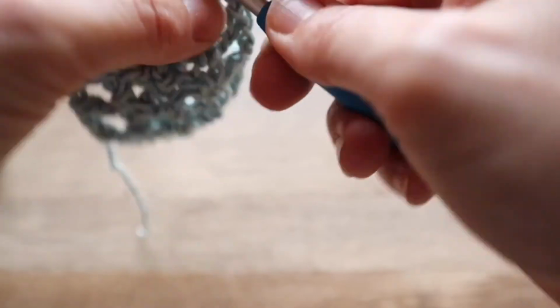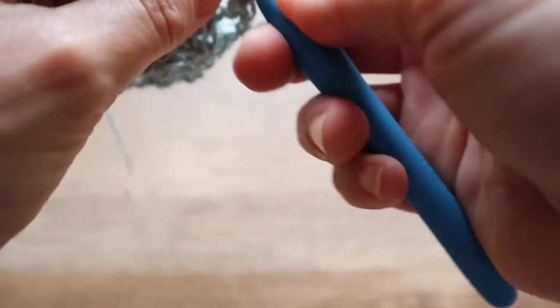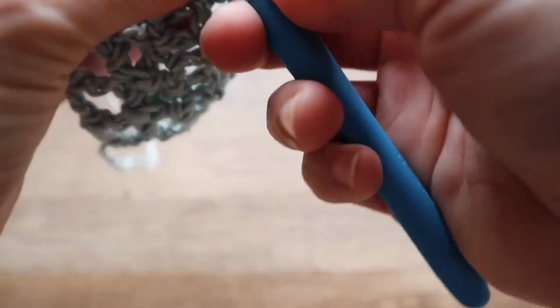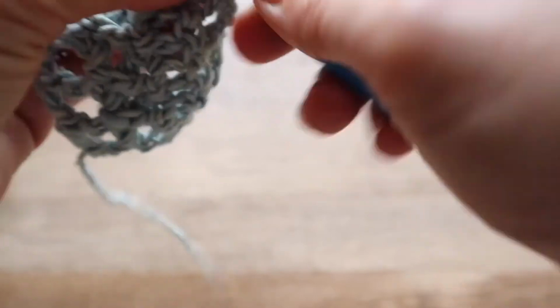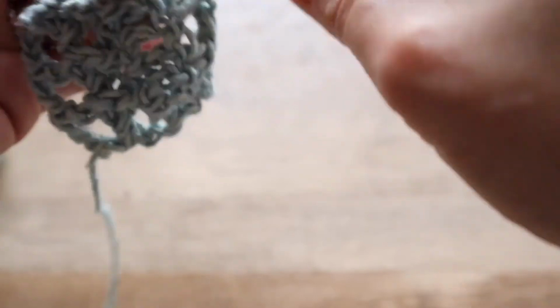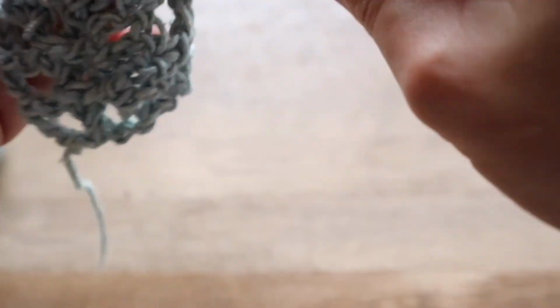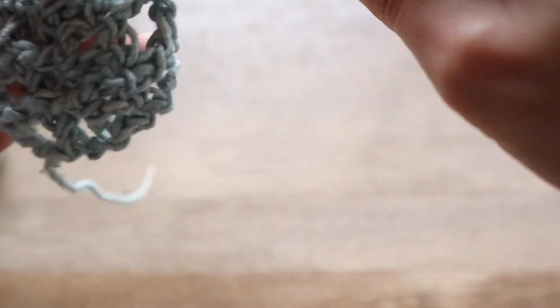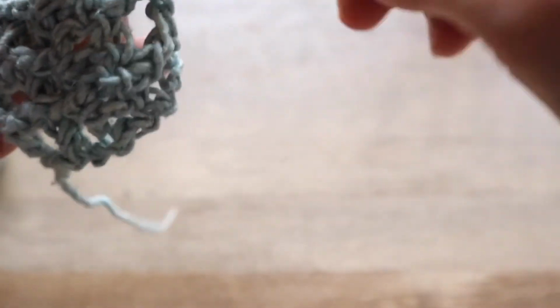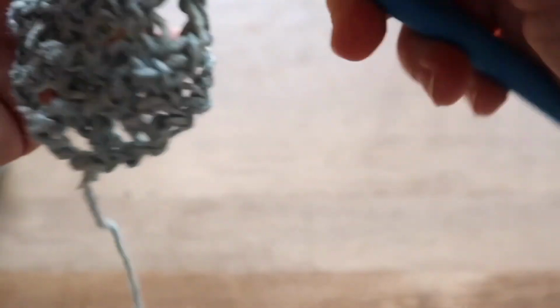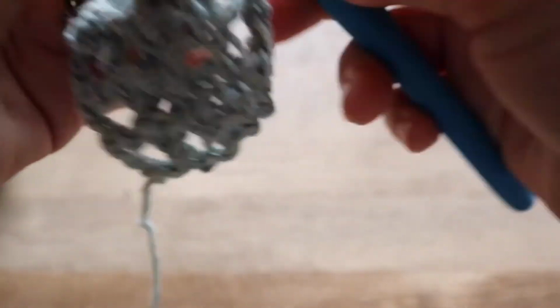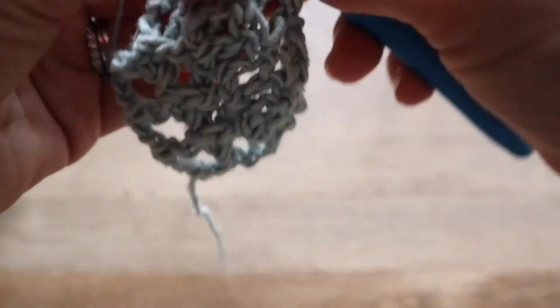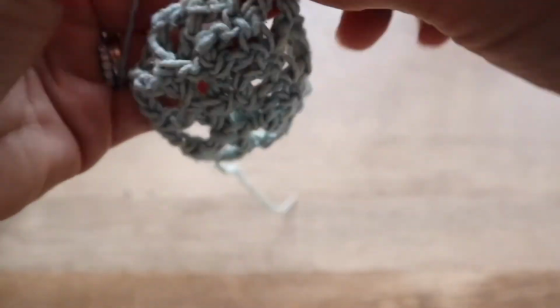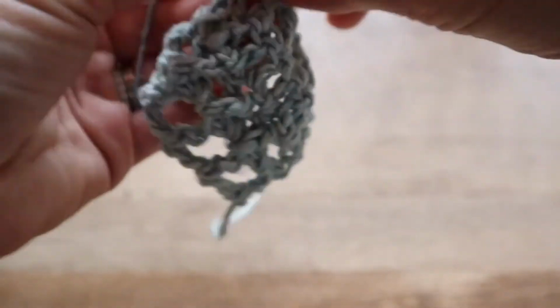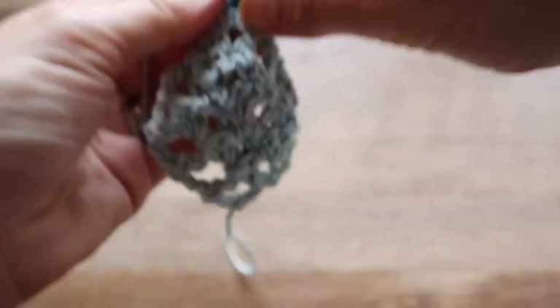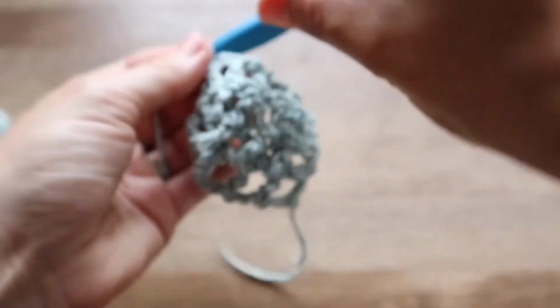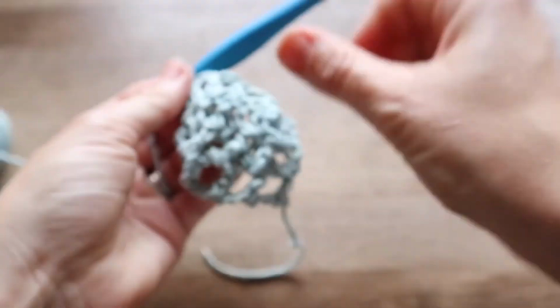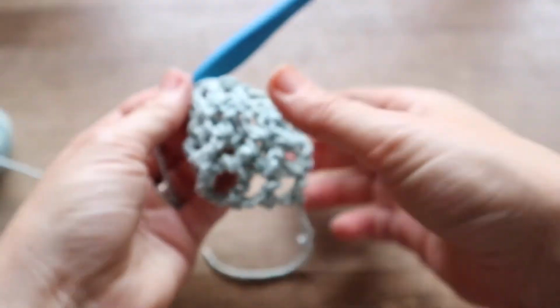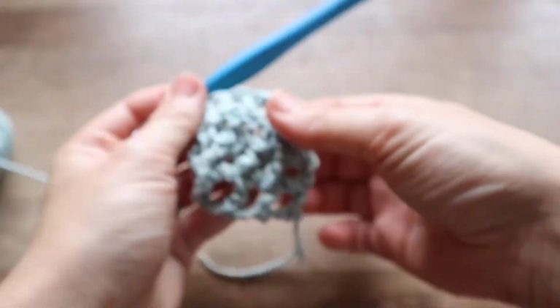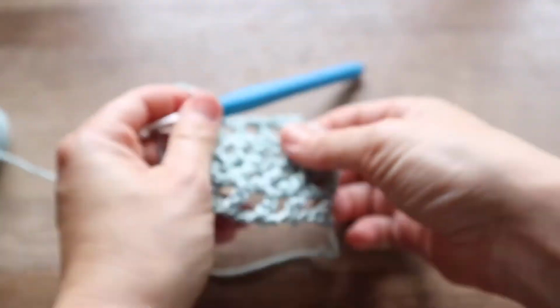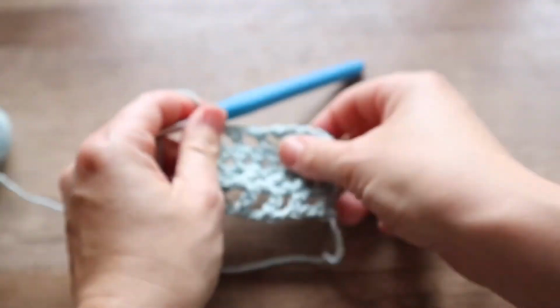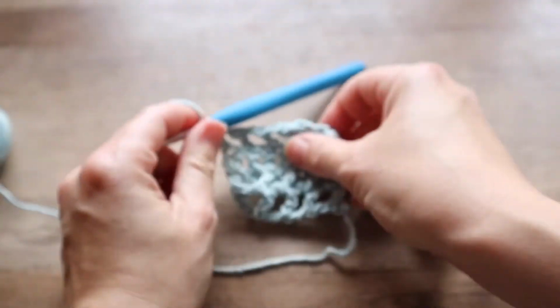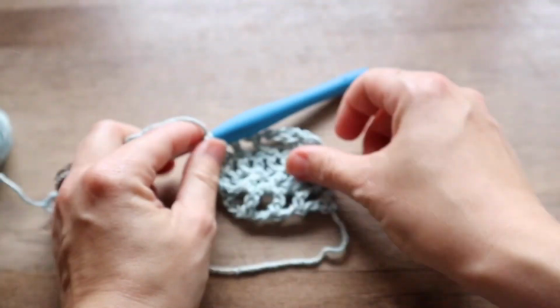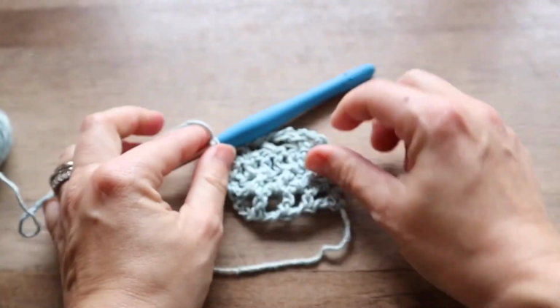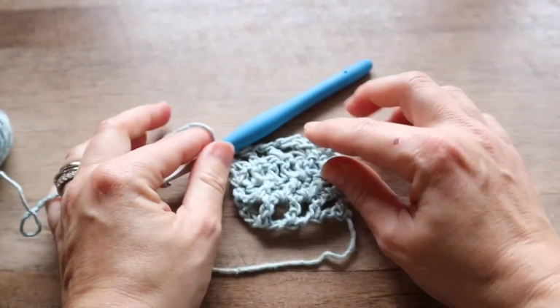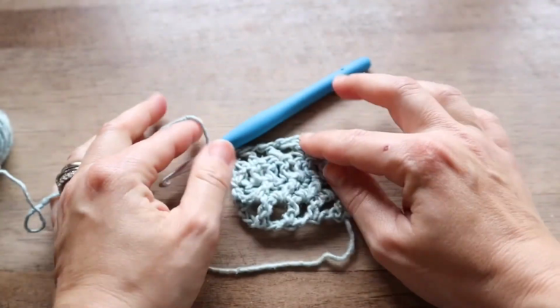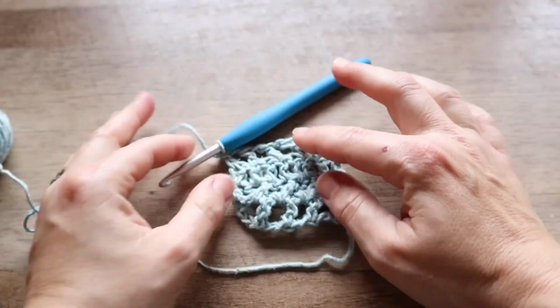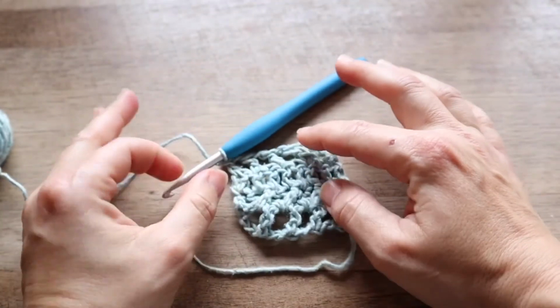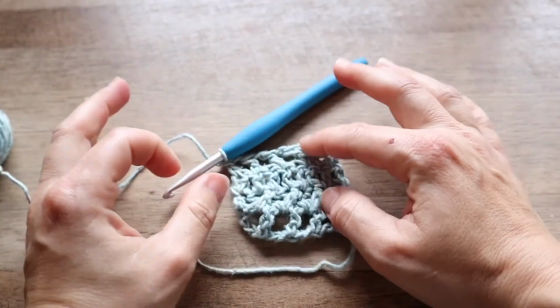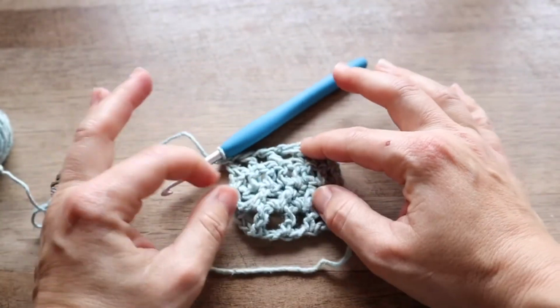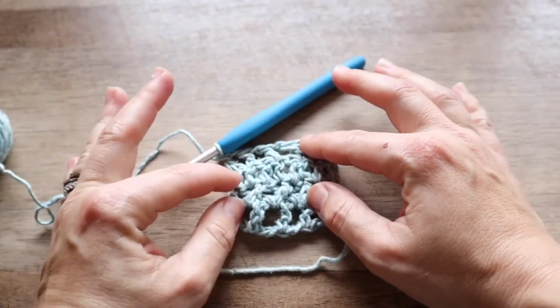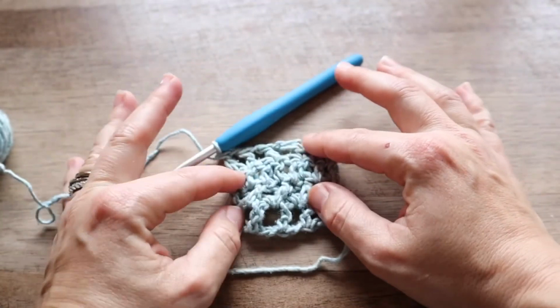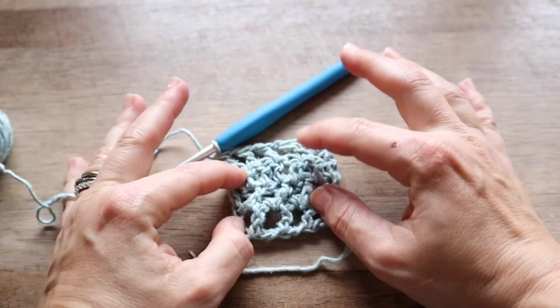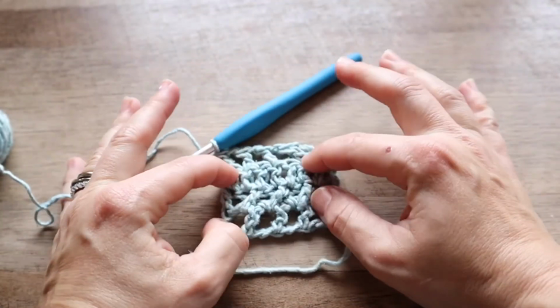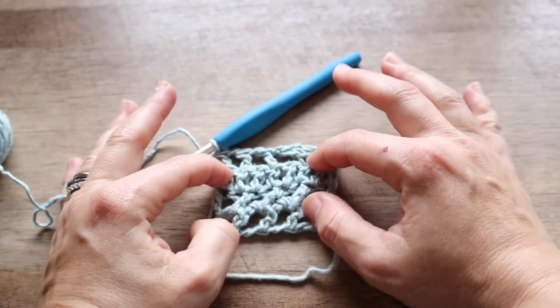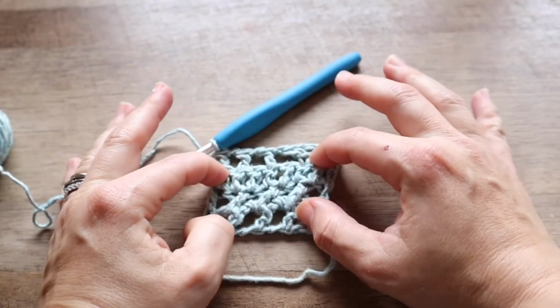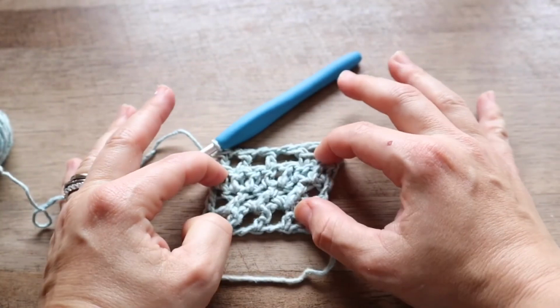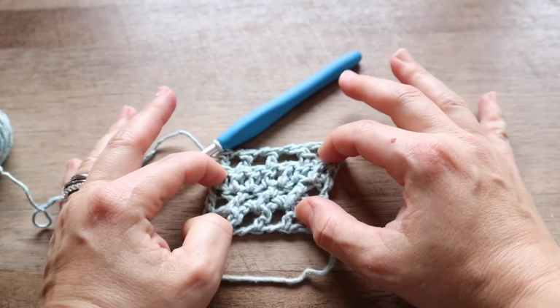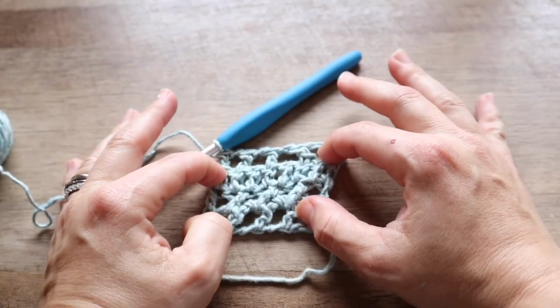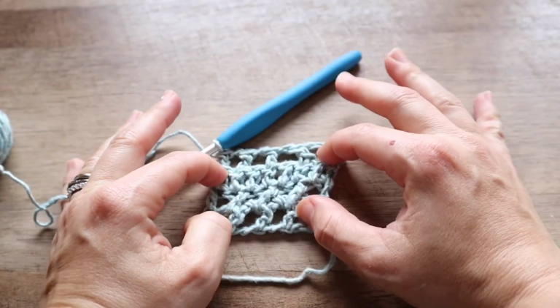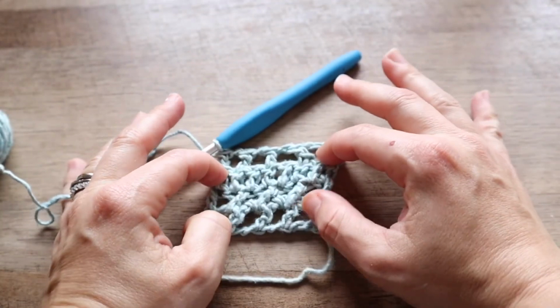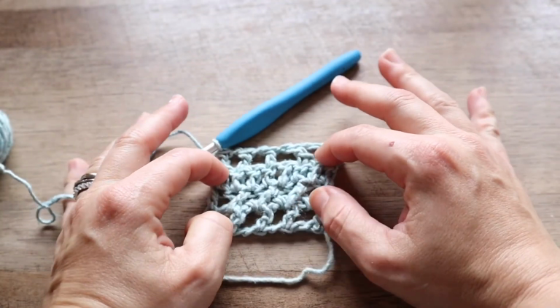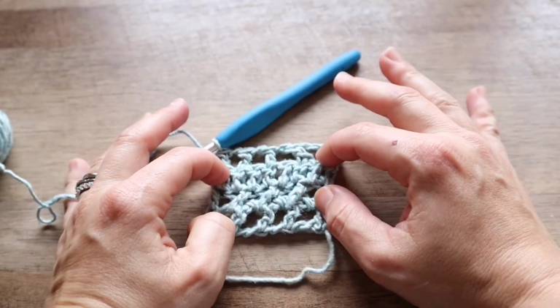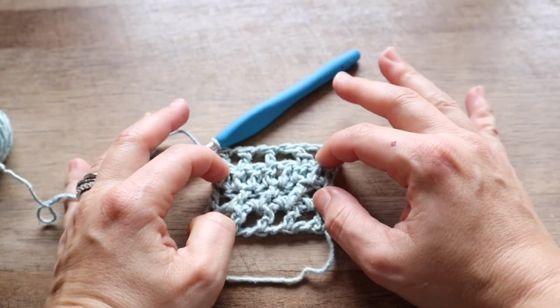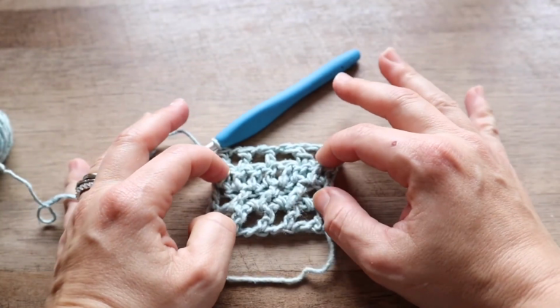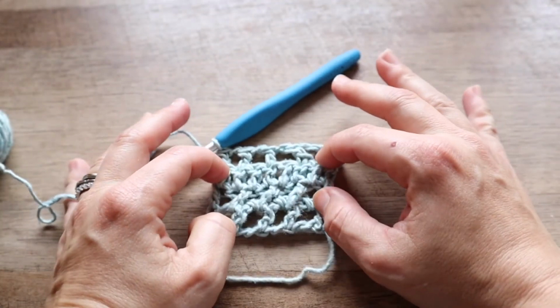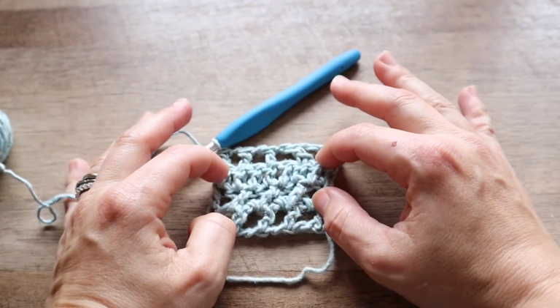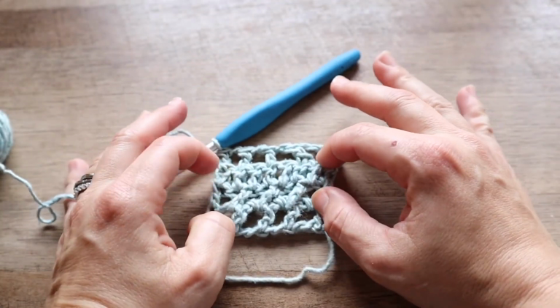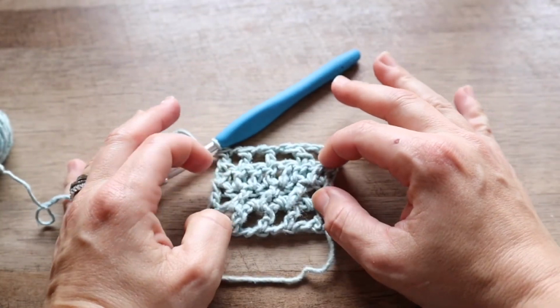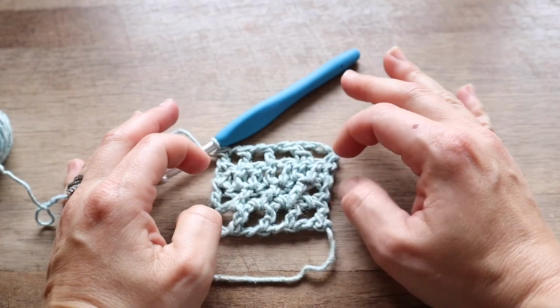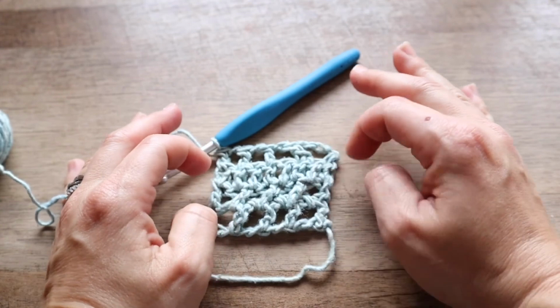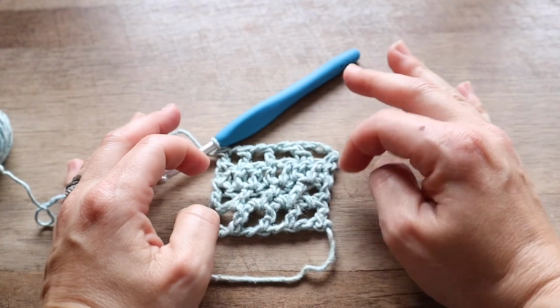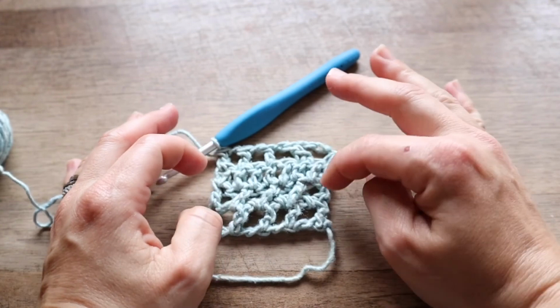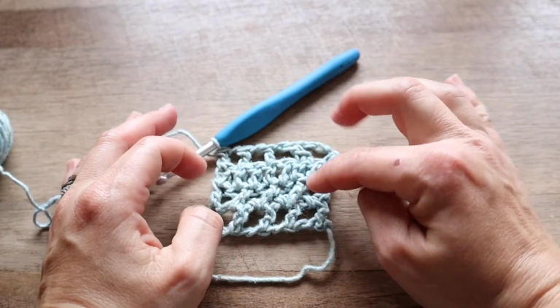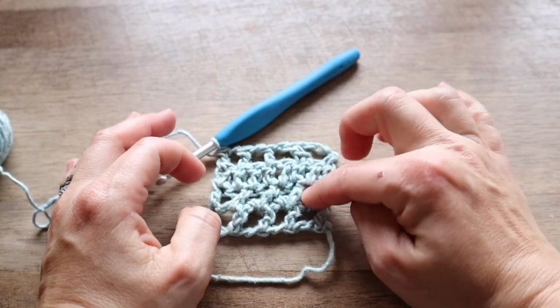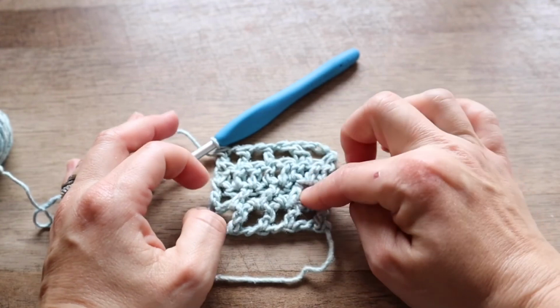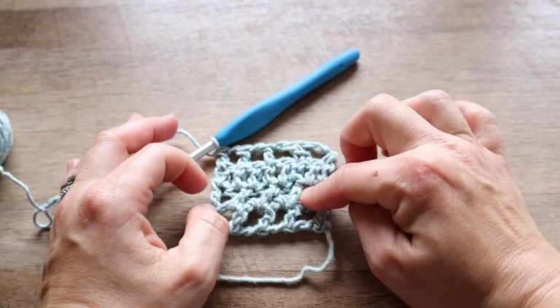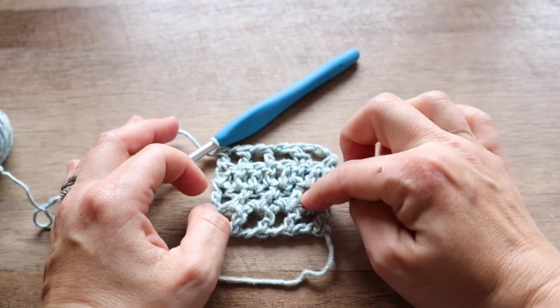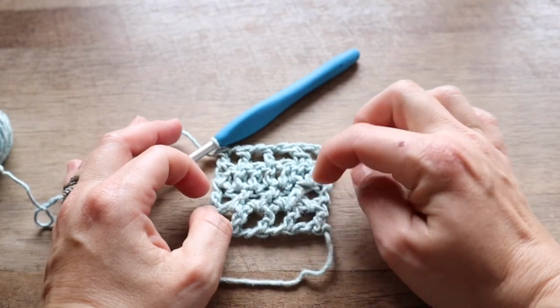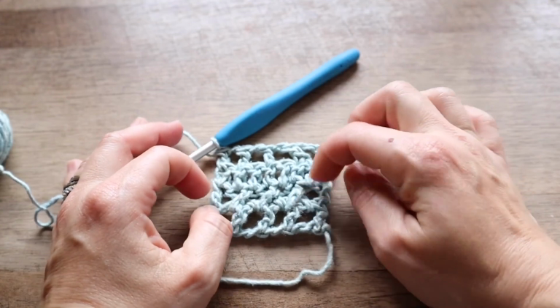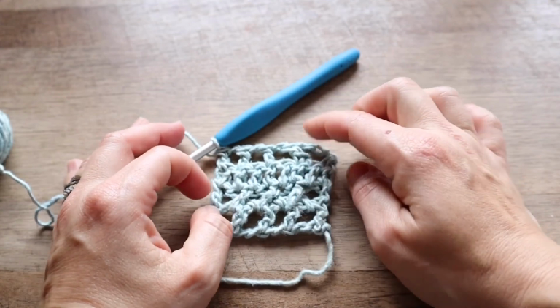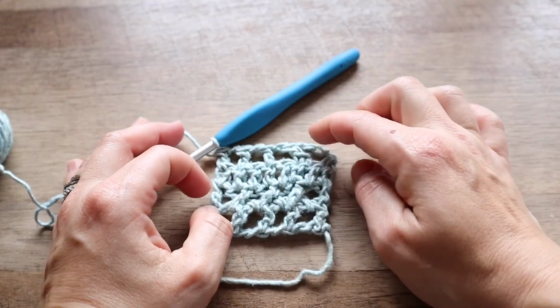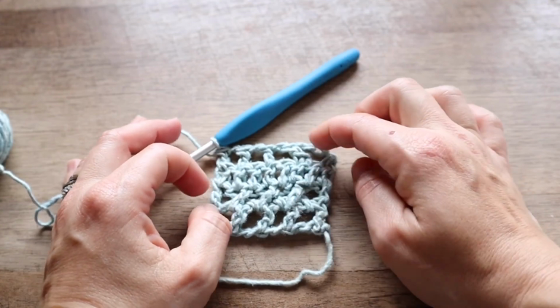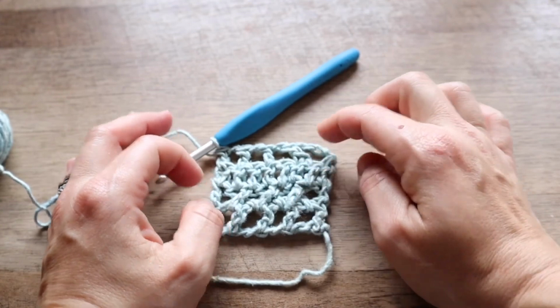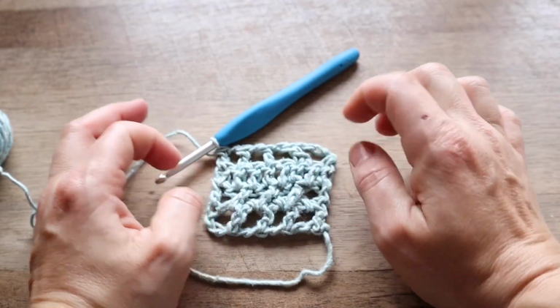Then from there, you can just repeat rows two through four.